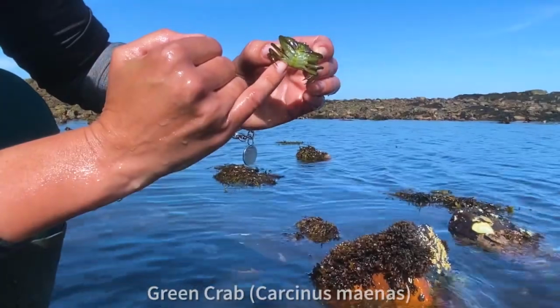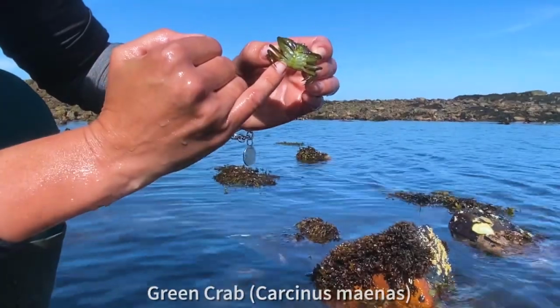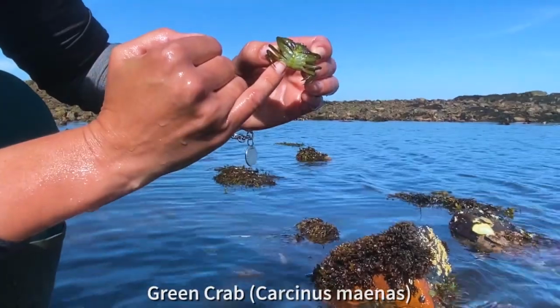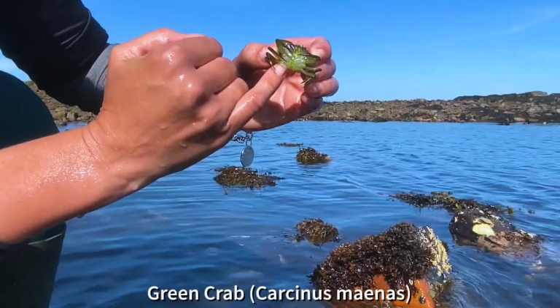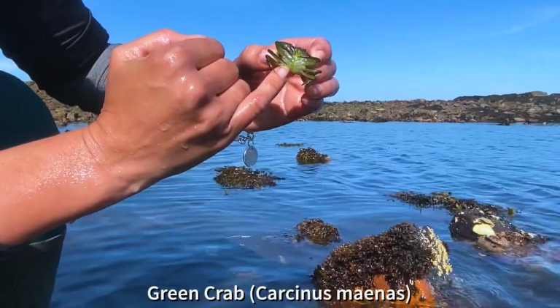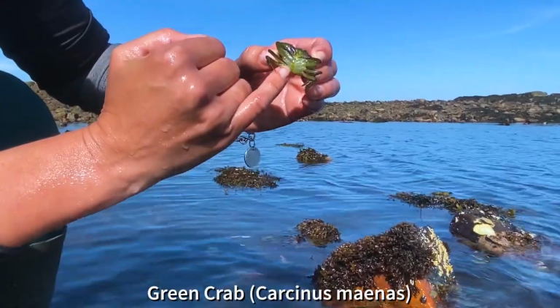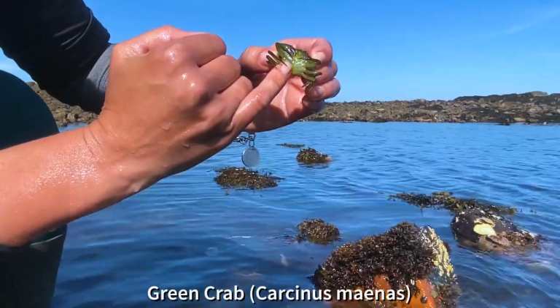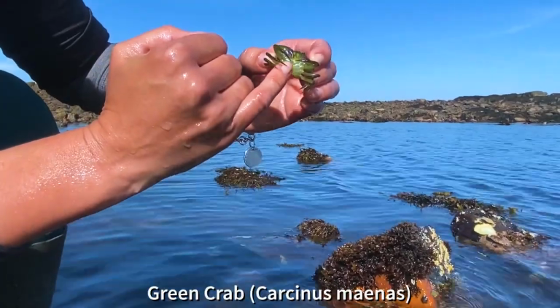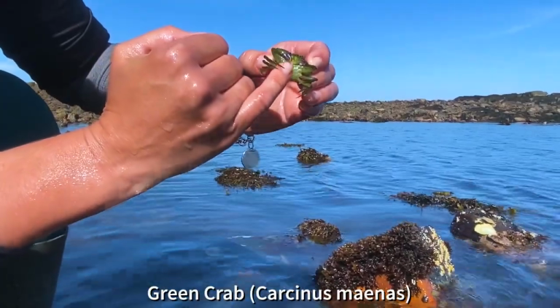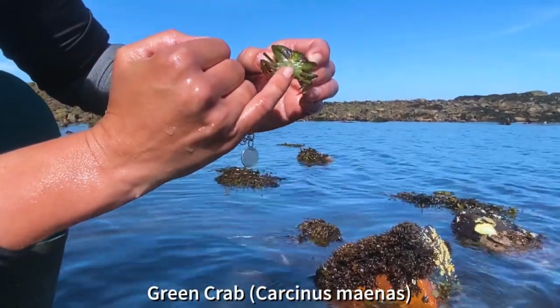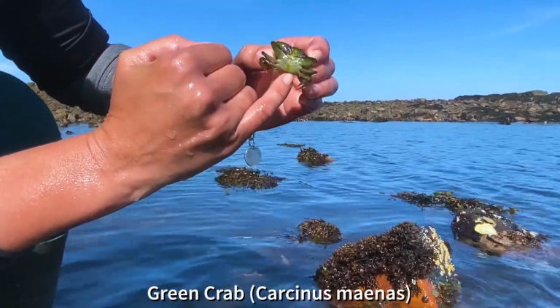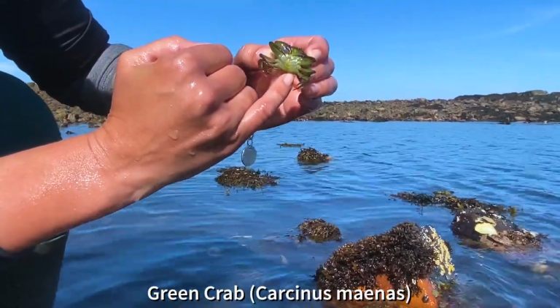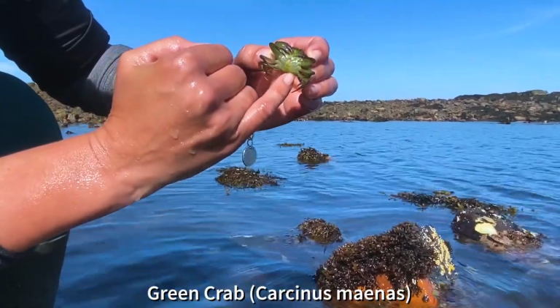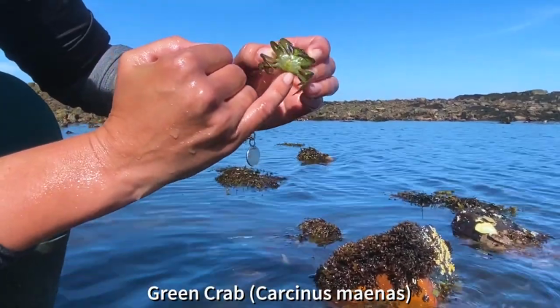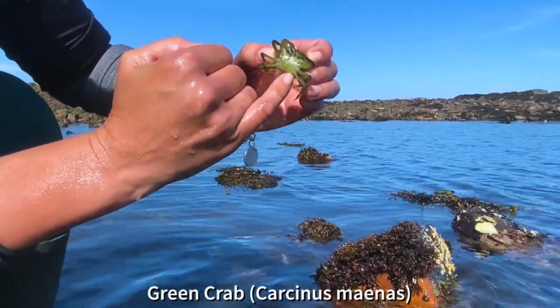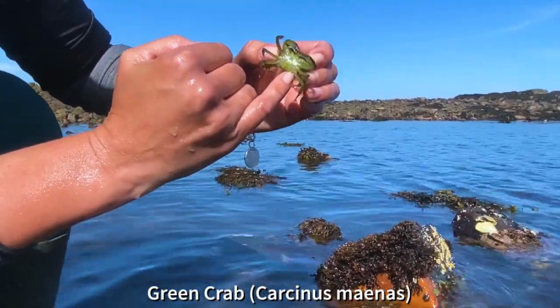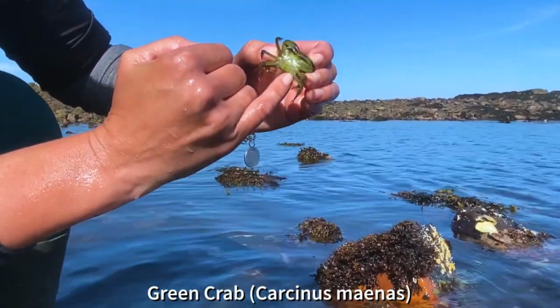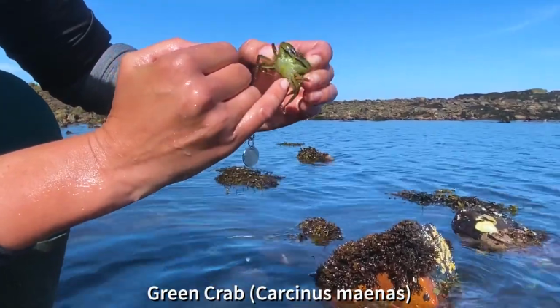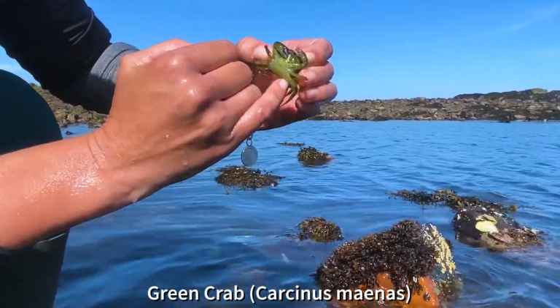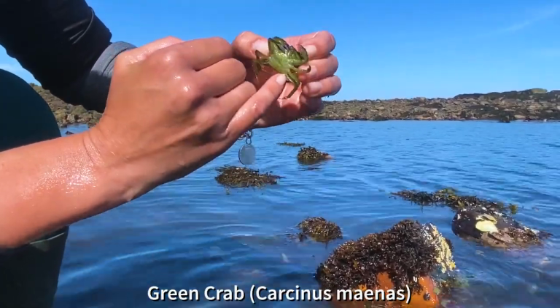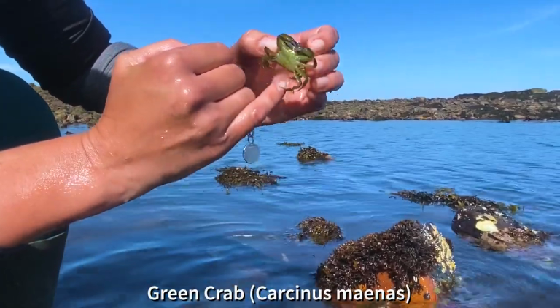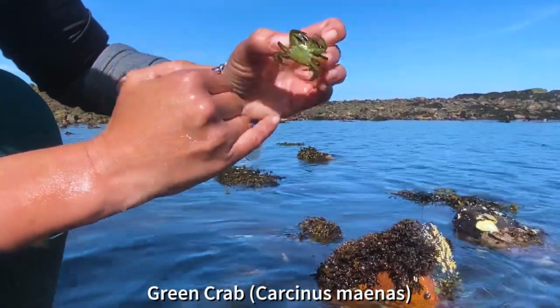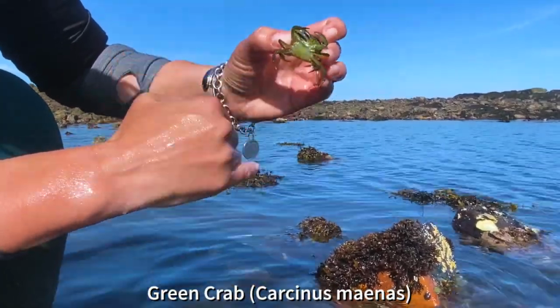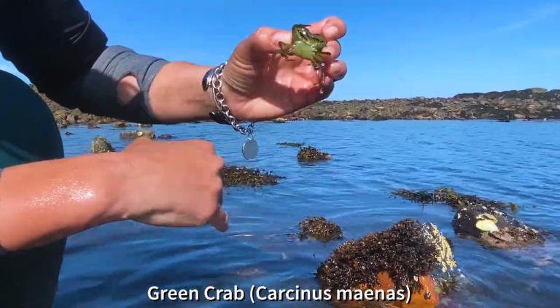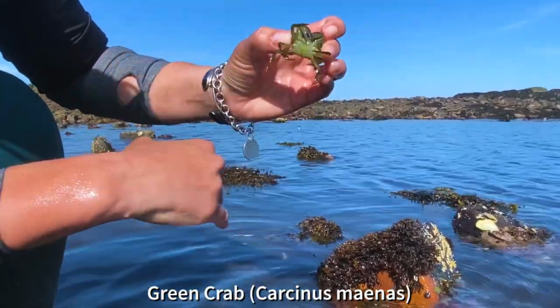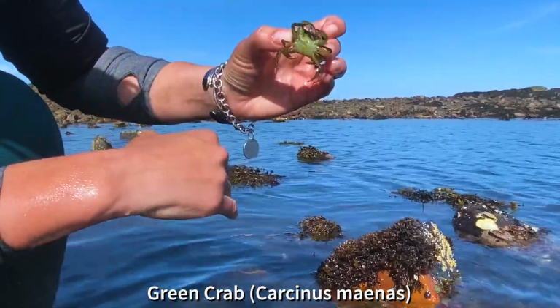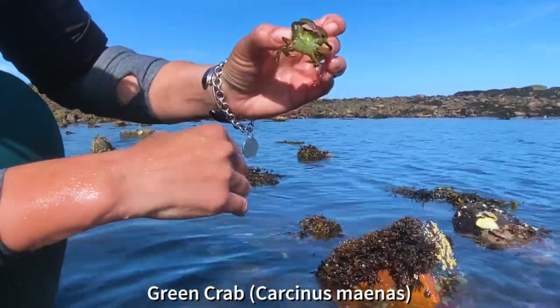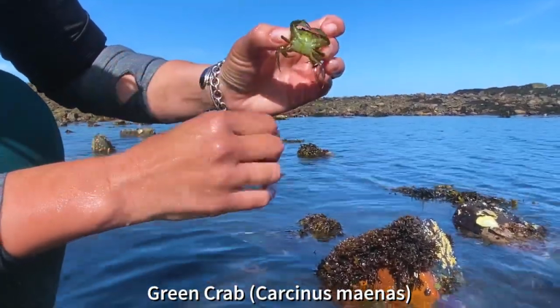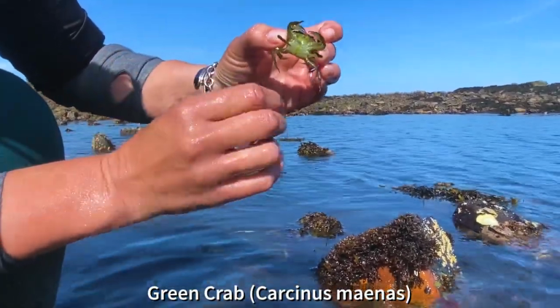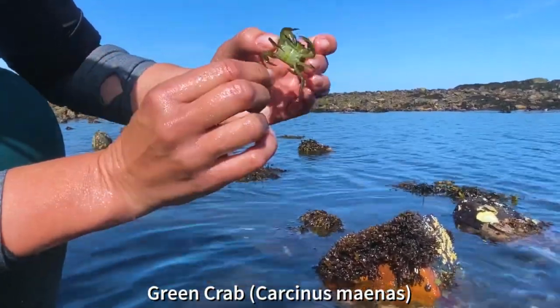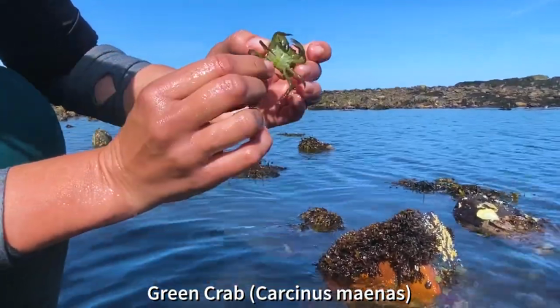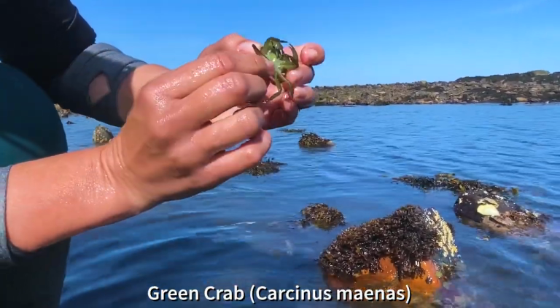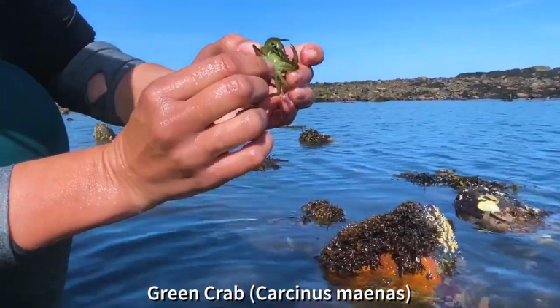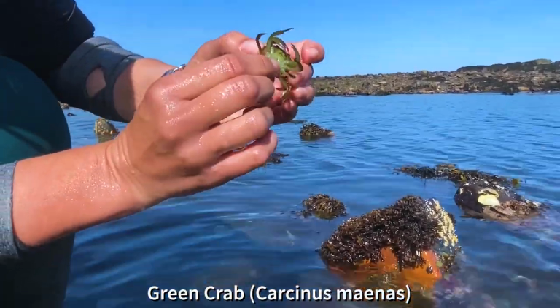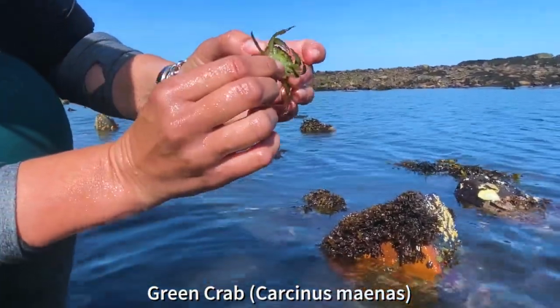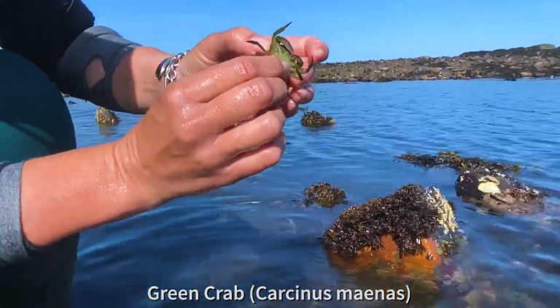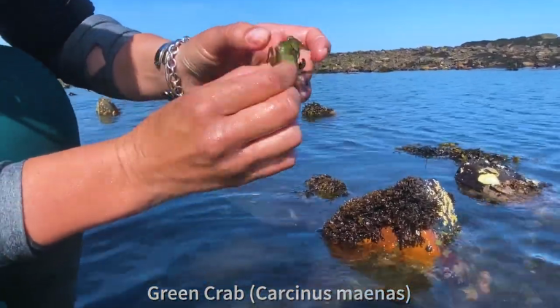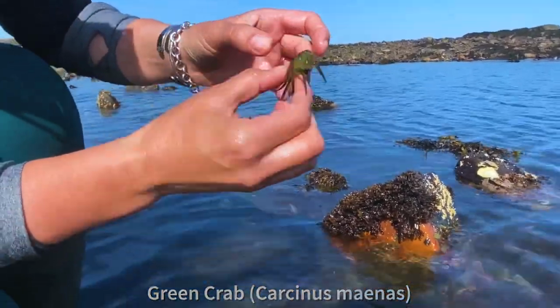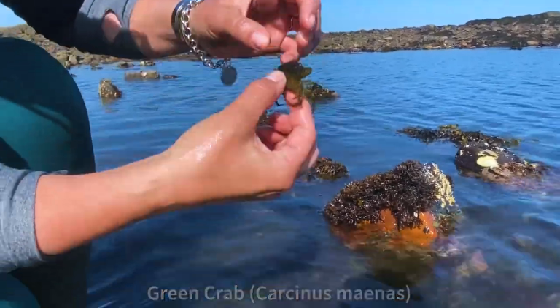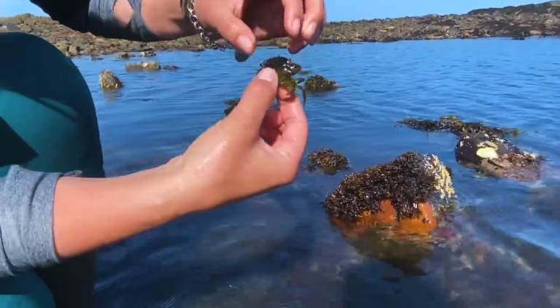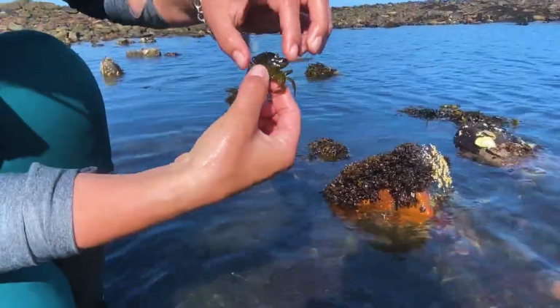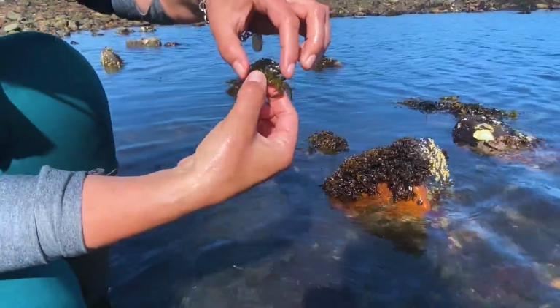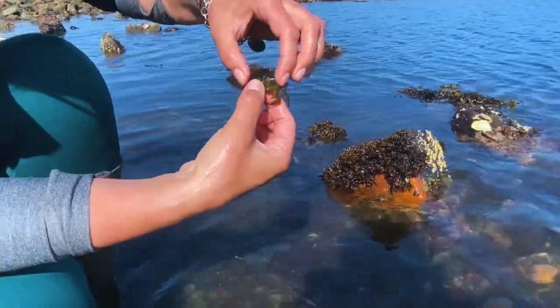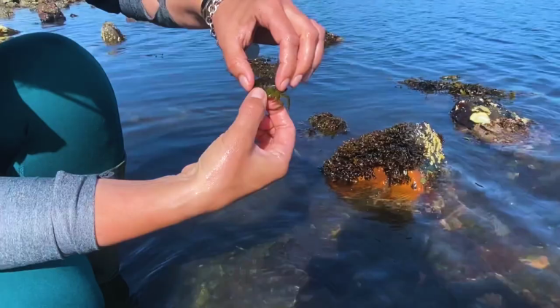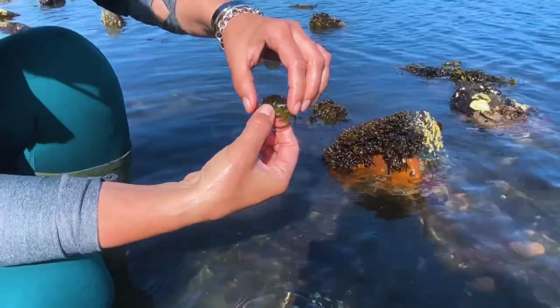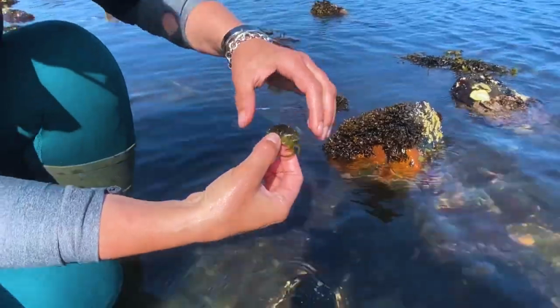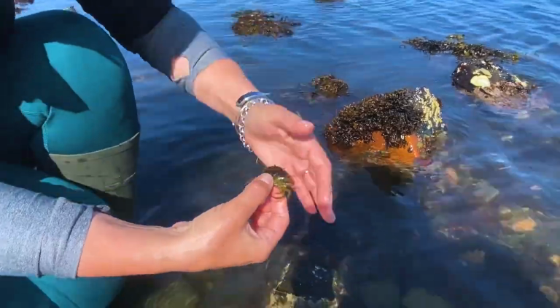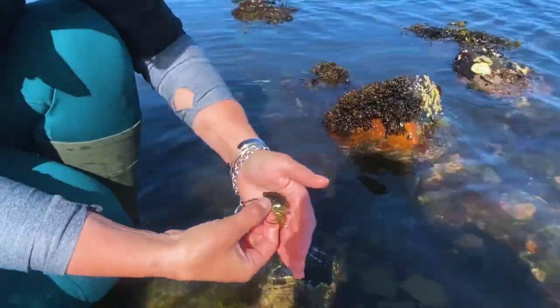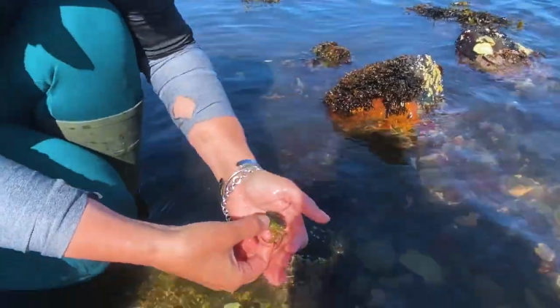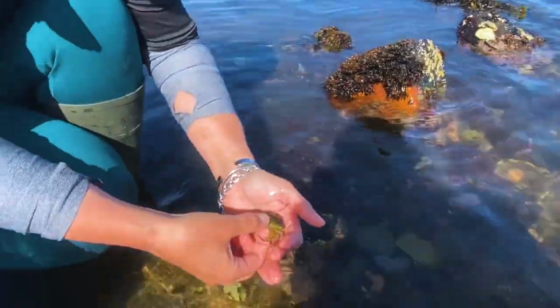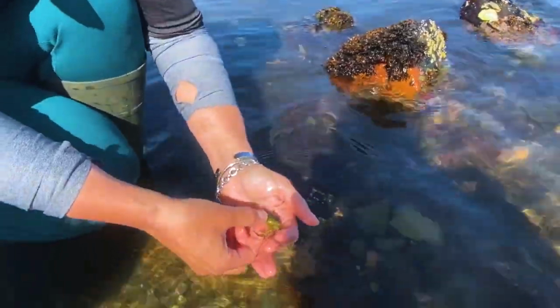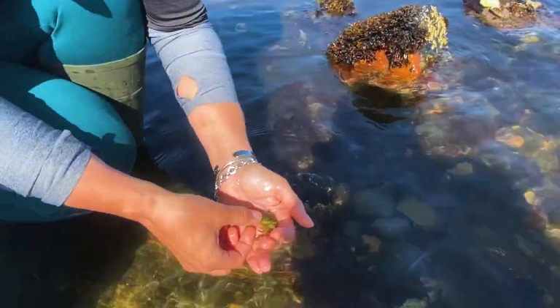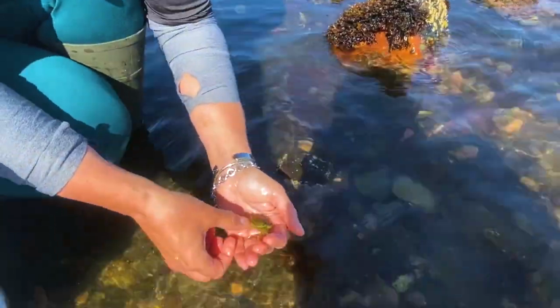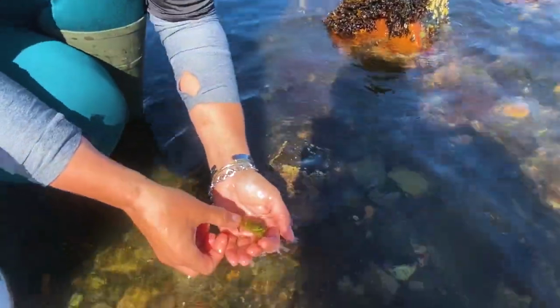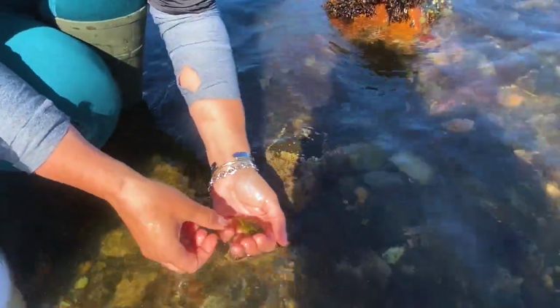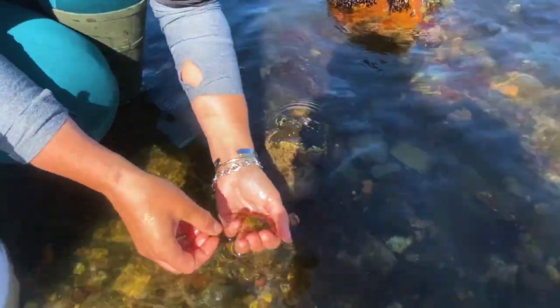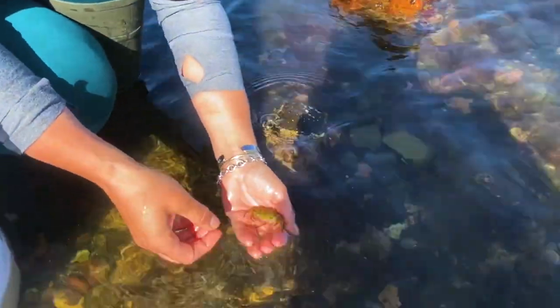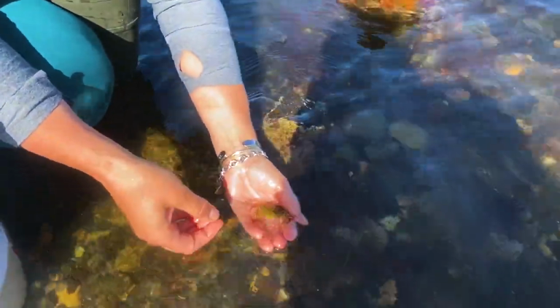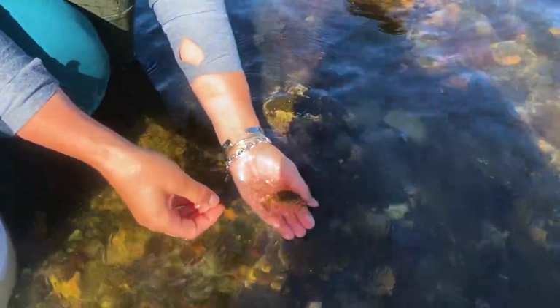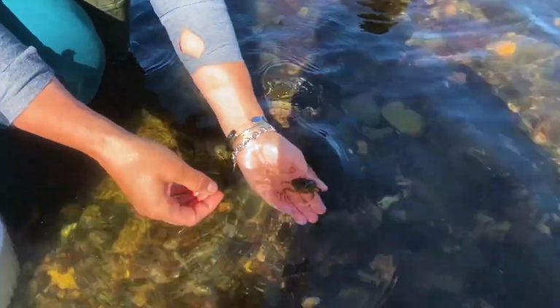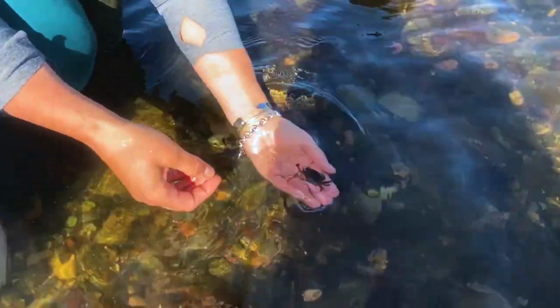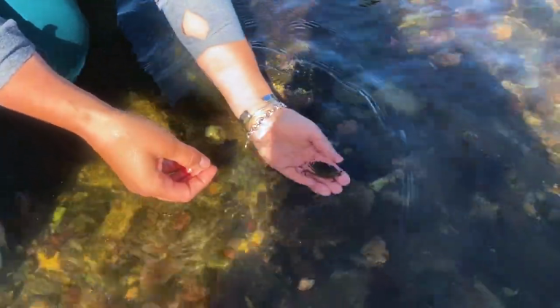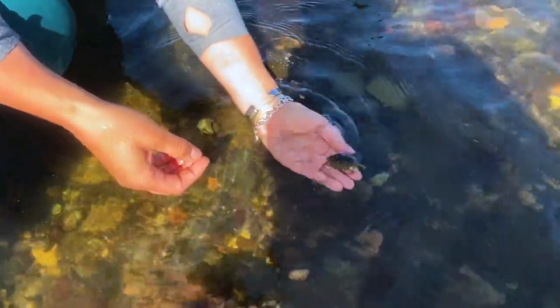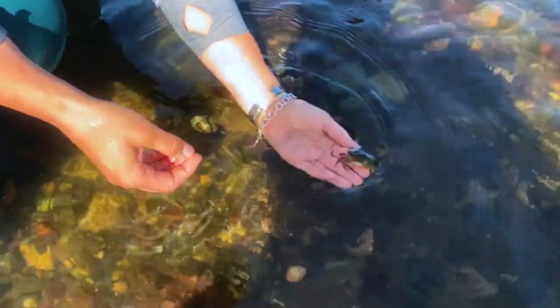If you find a cool critter and want to hold it, make sure to do so gently and keep it low to the ground and water.